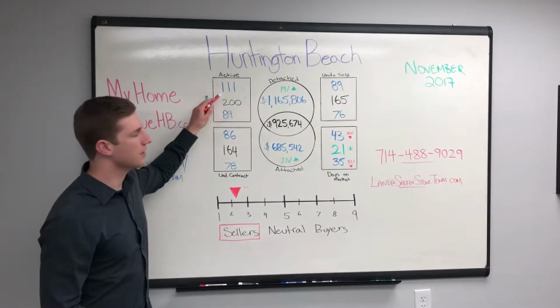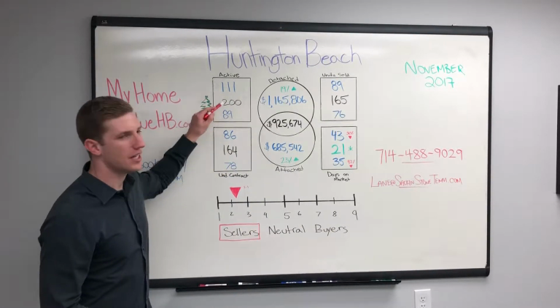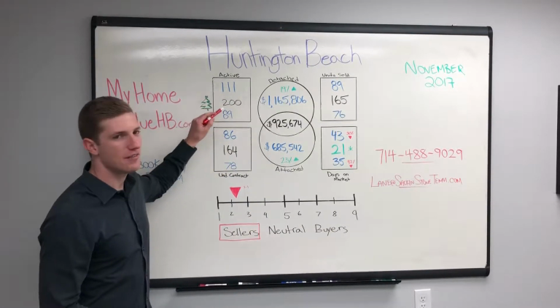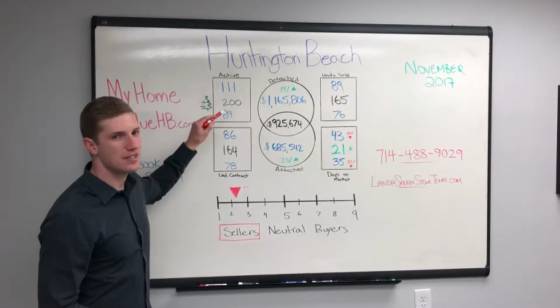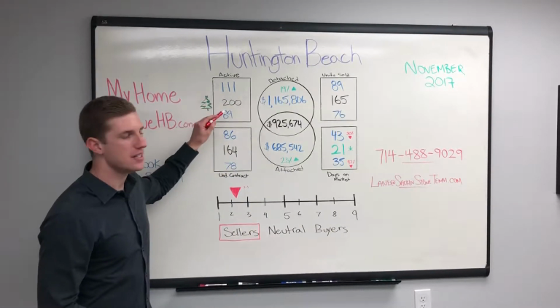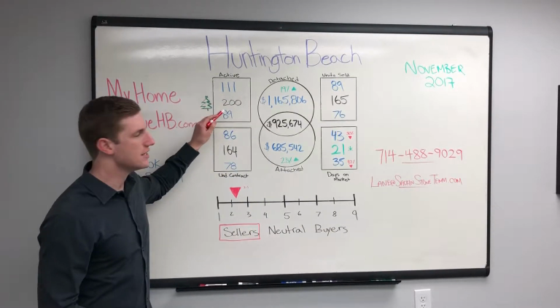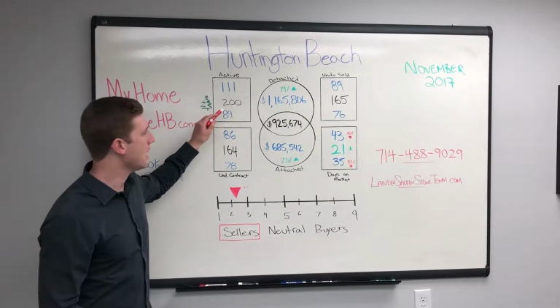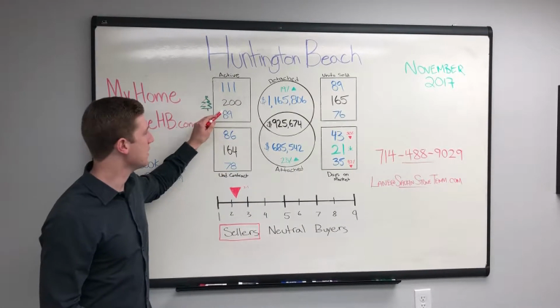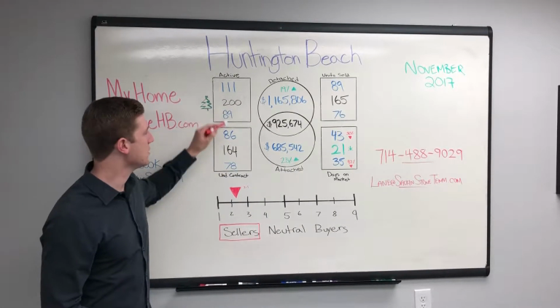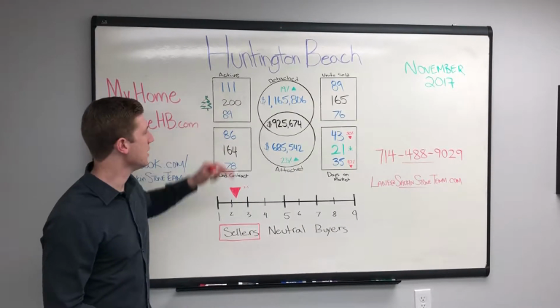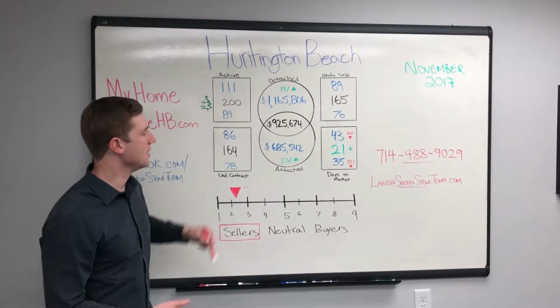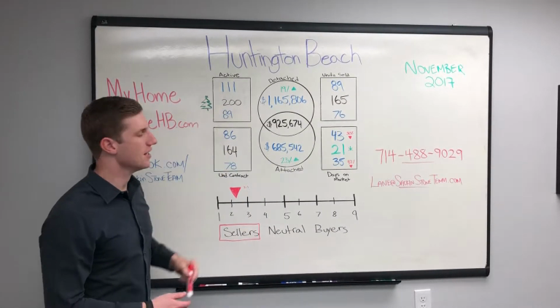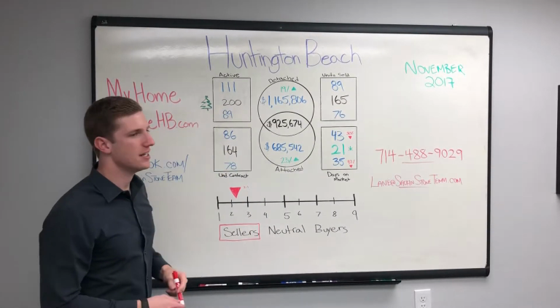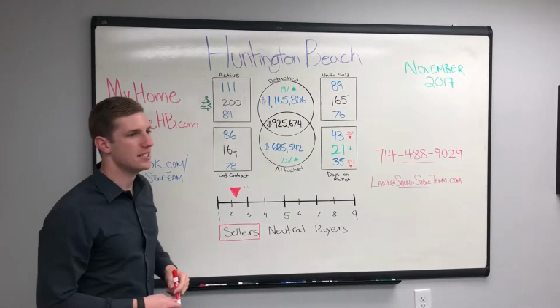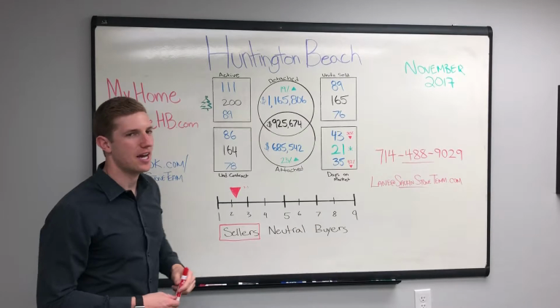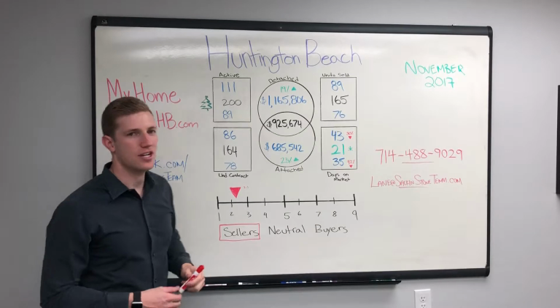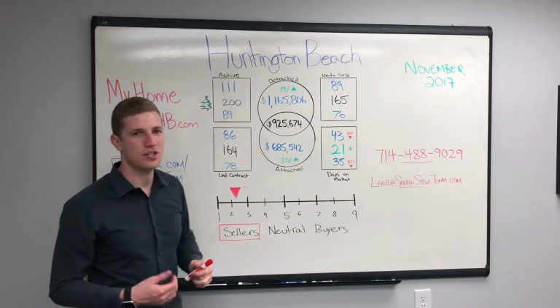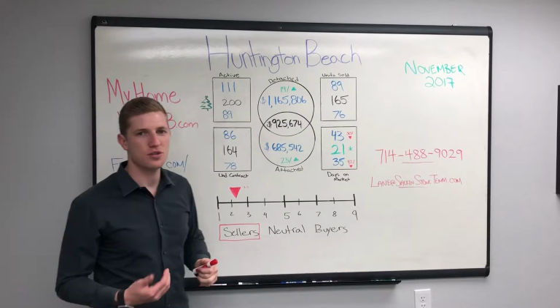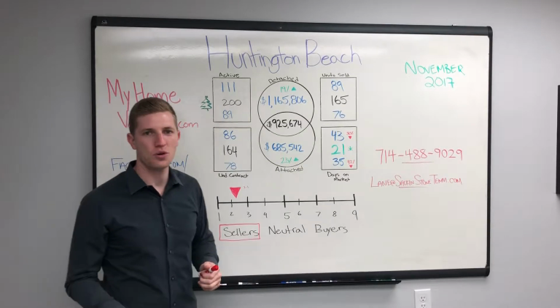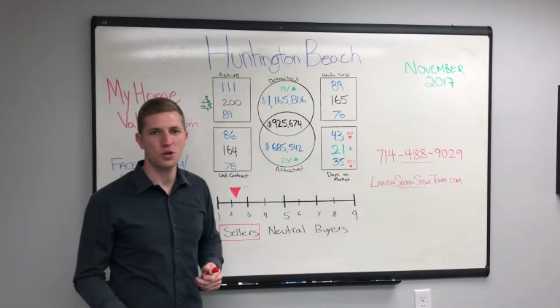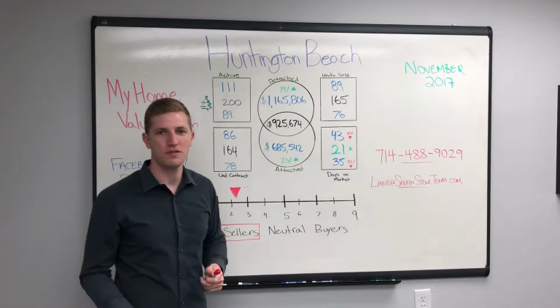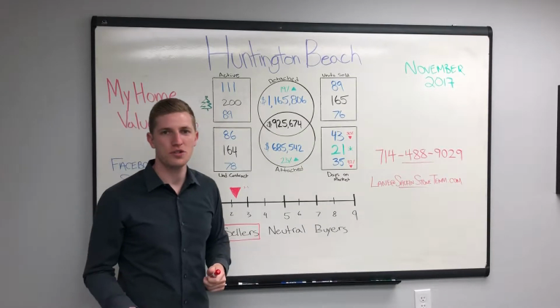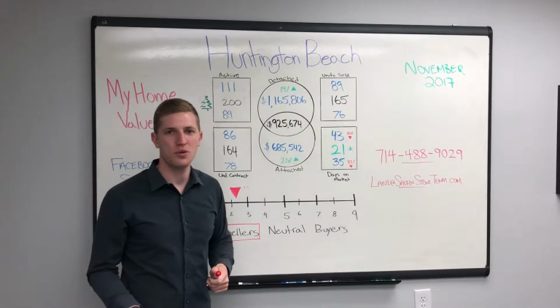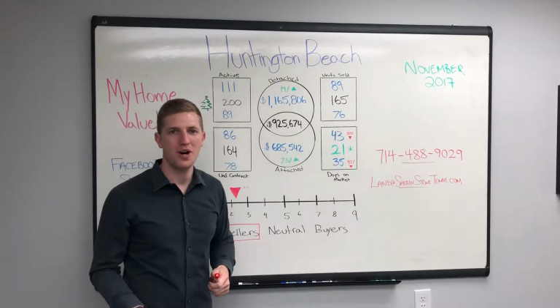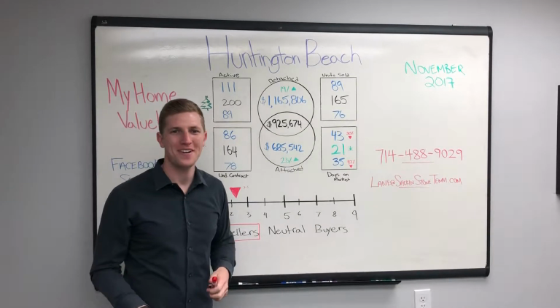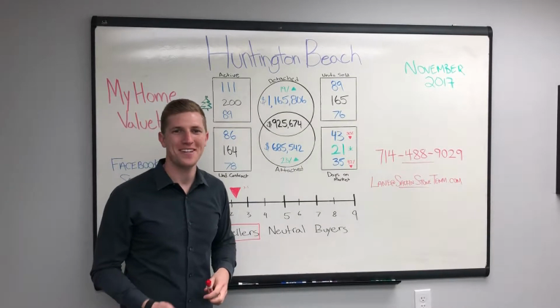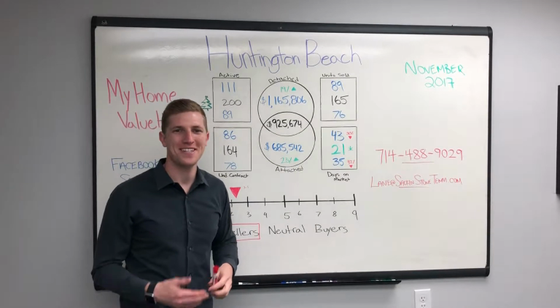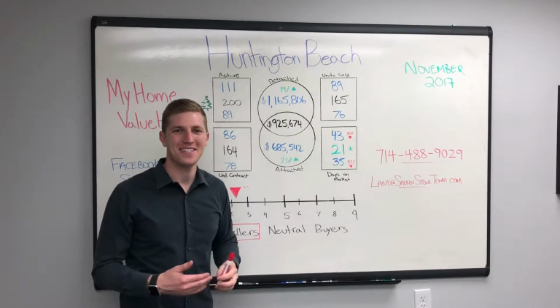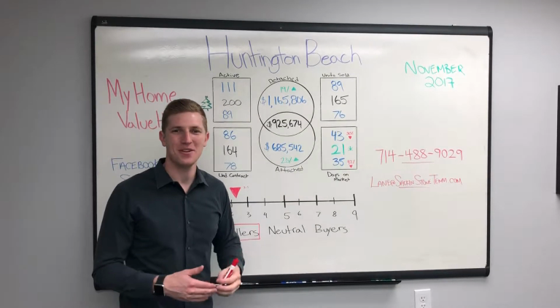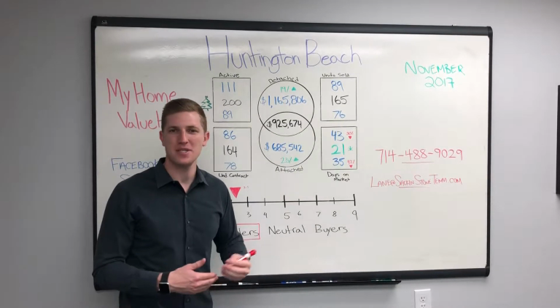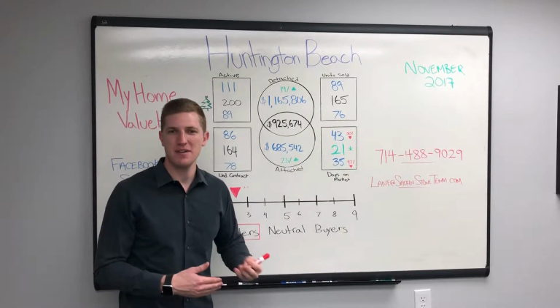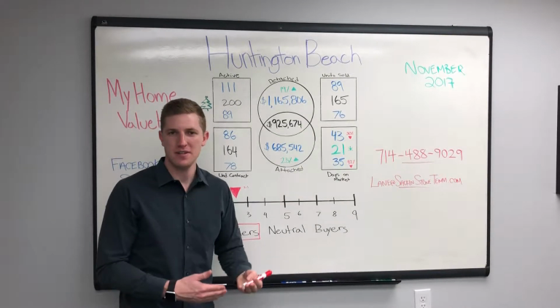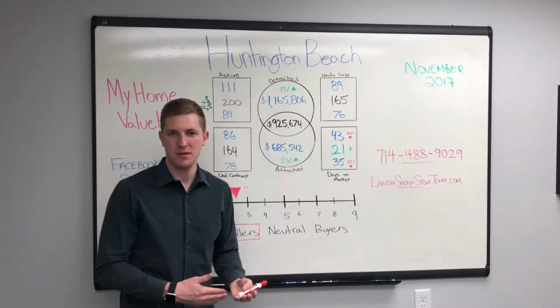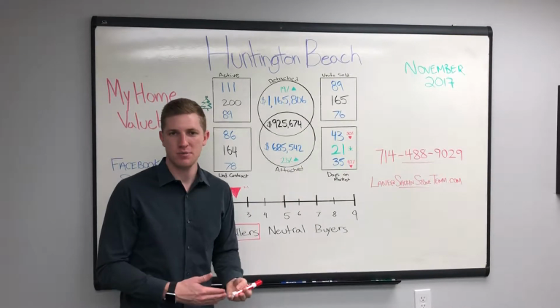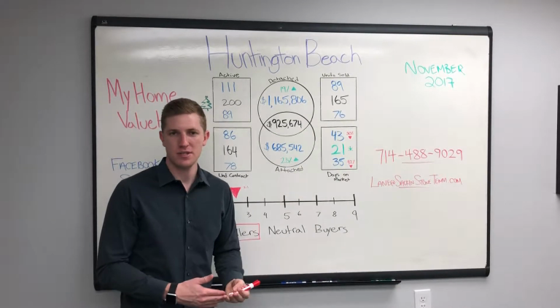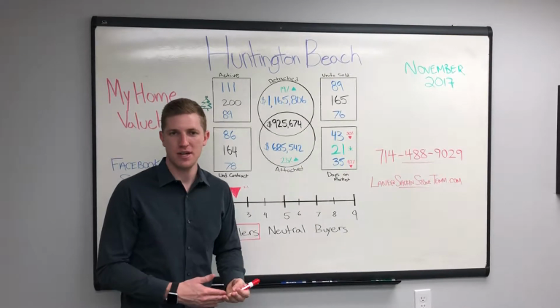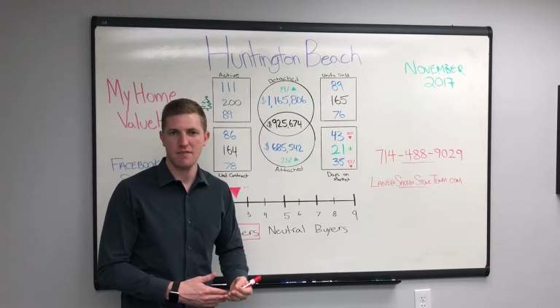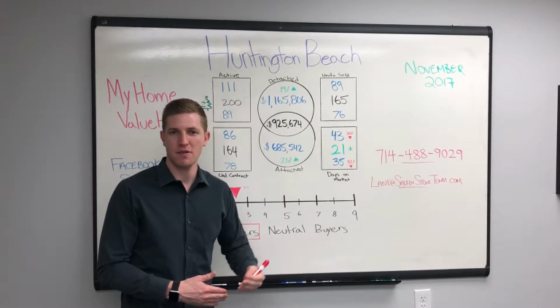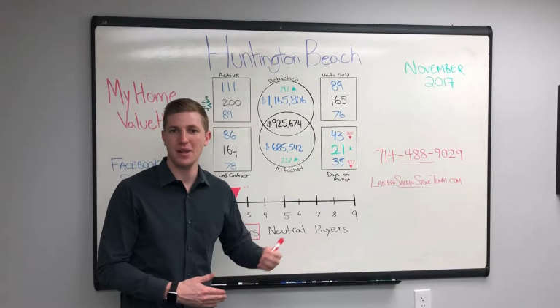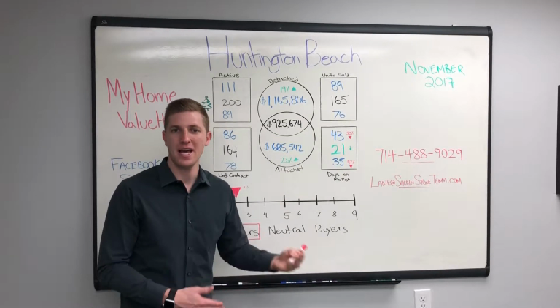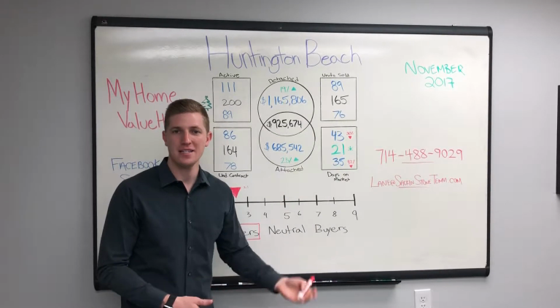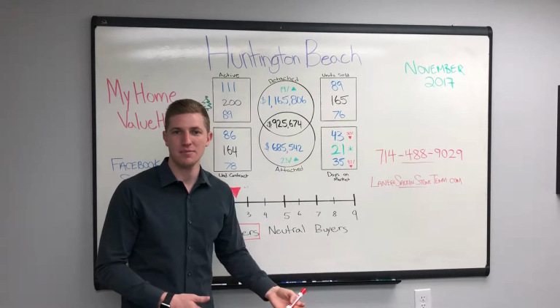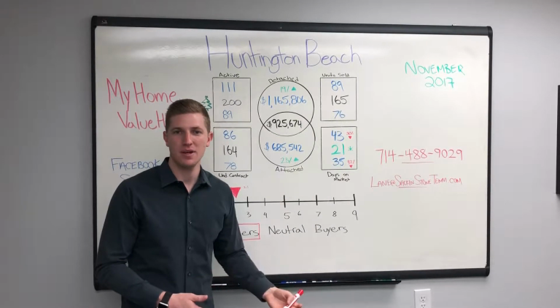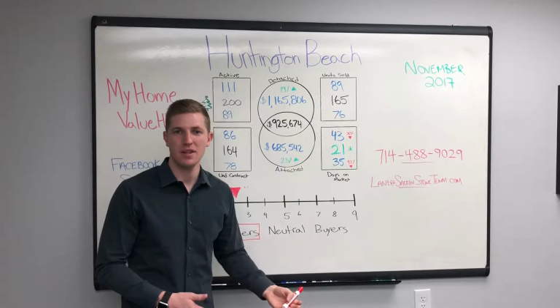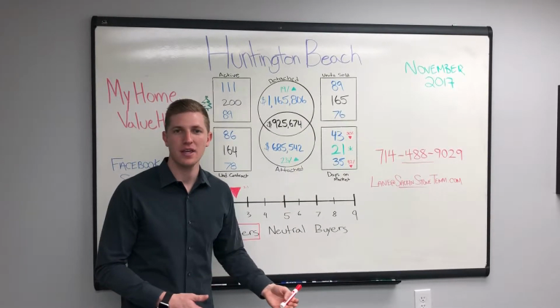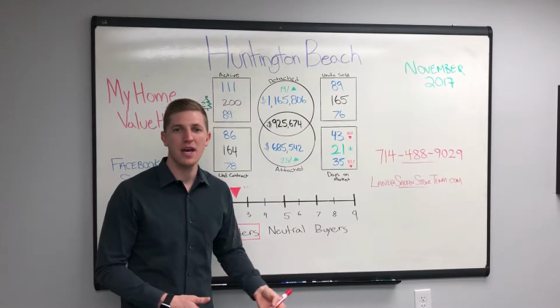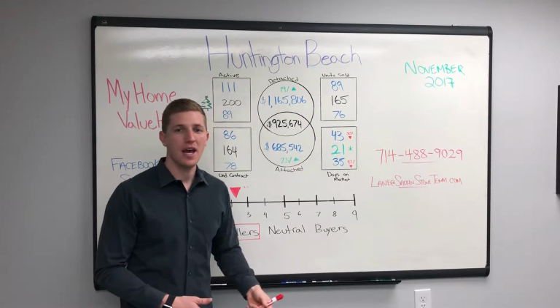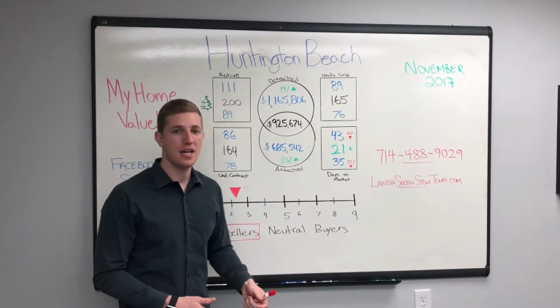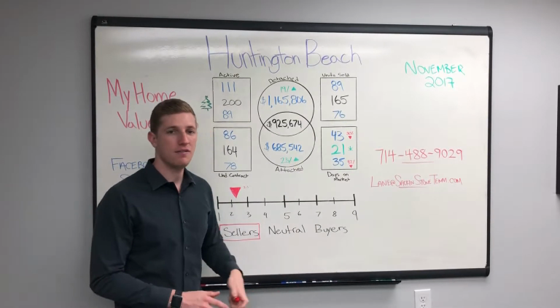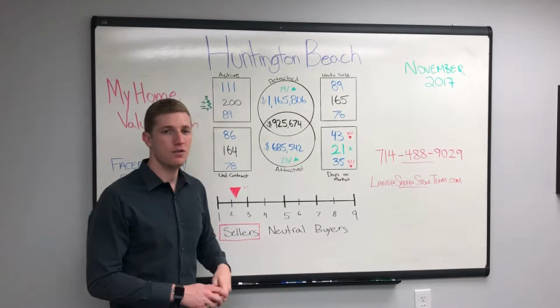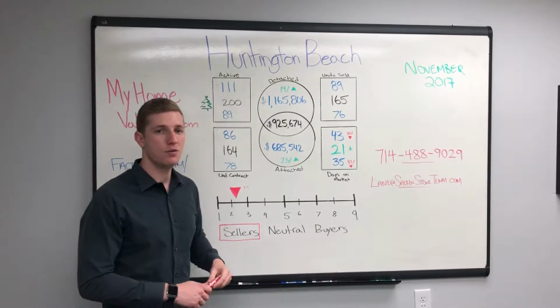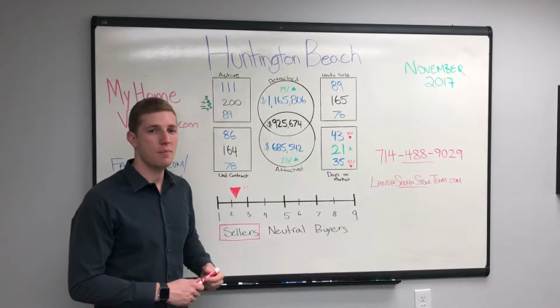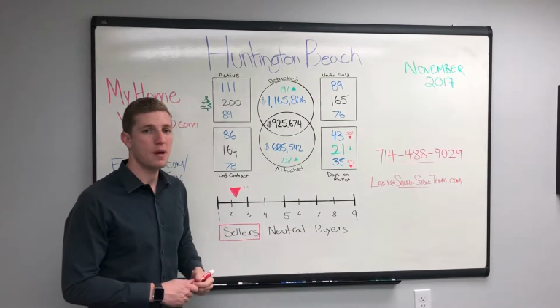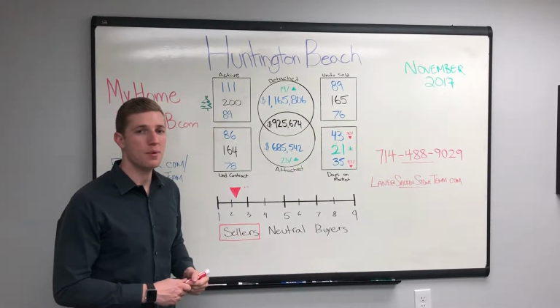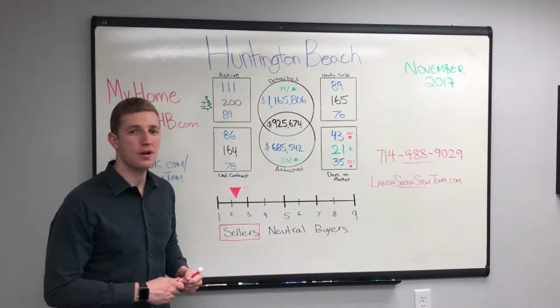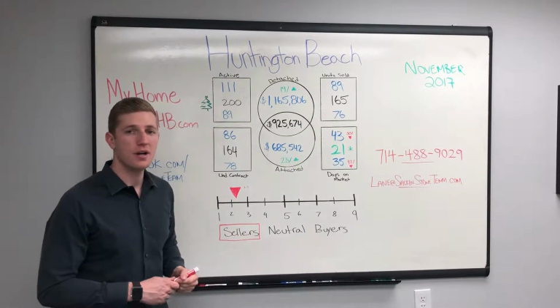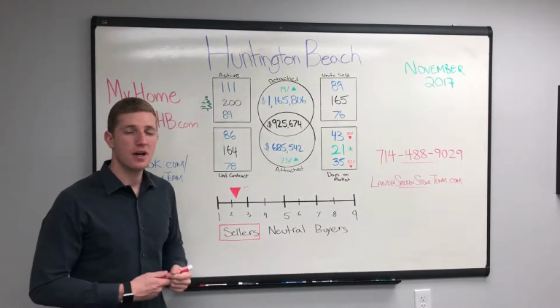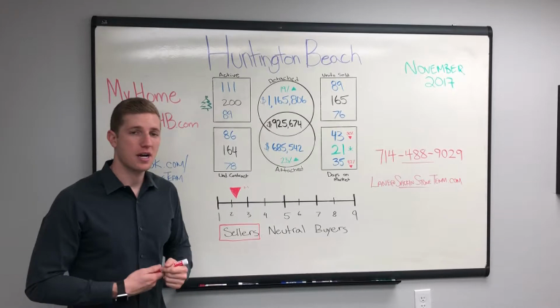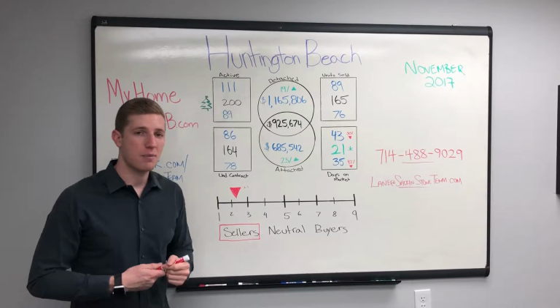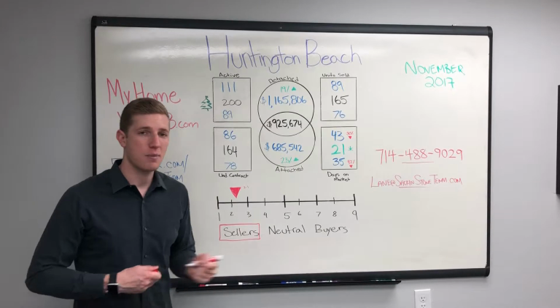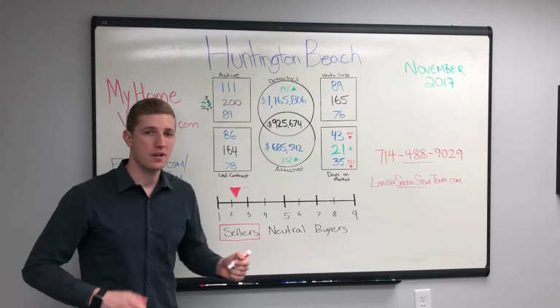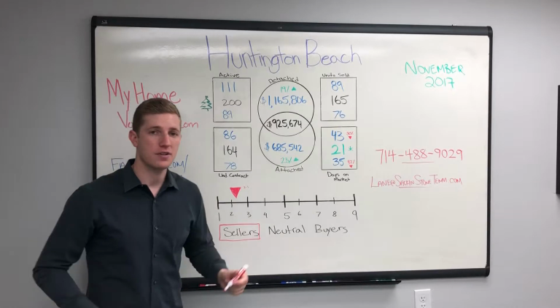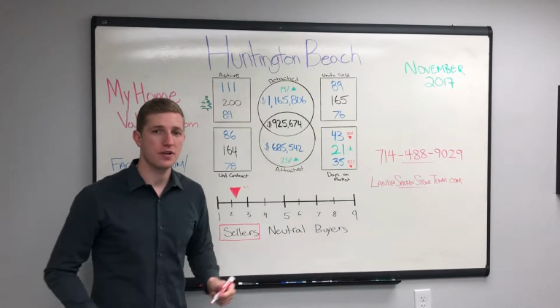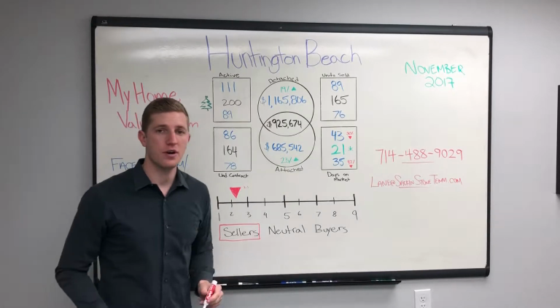For actives: 111 detached, 89 attached, and a total of 200. That's down 17% from last month.